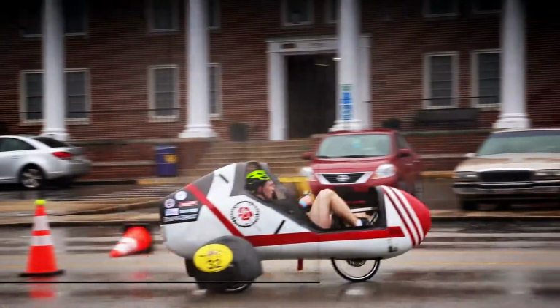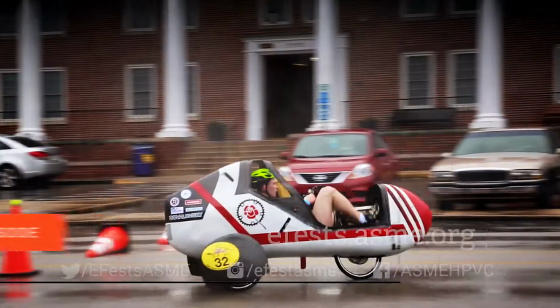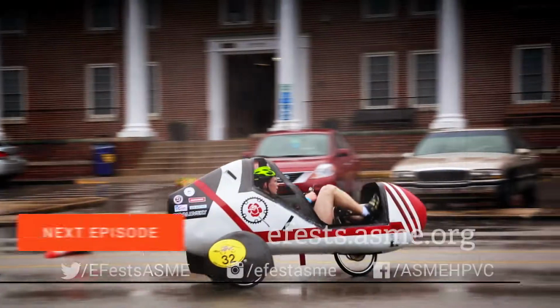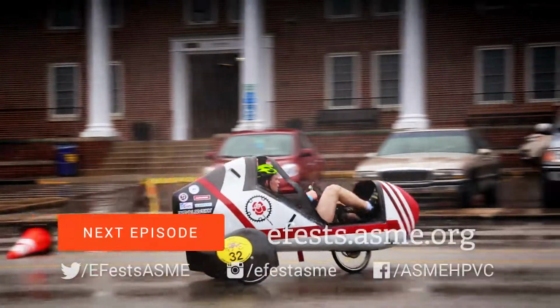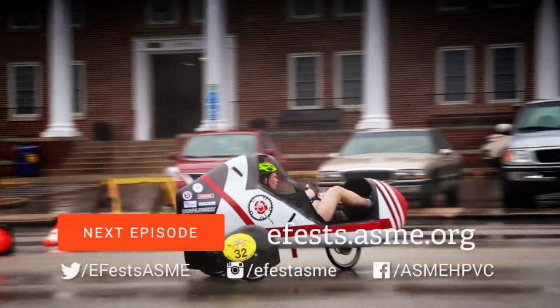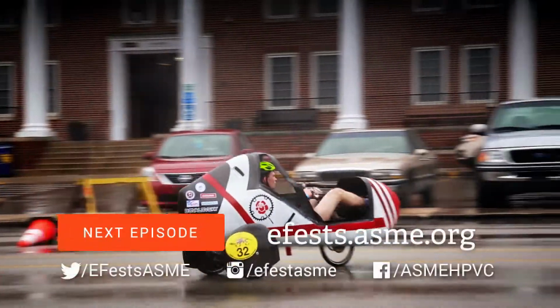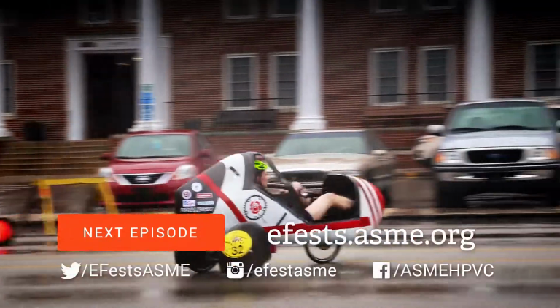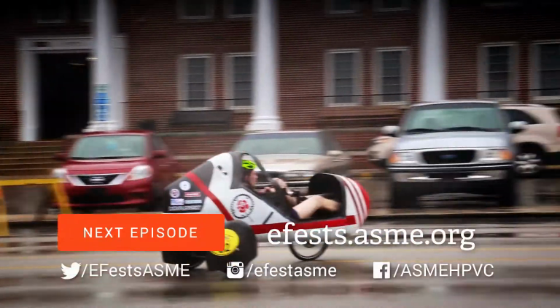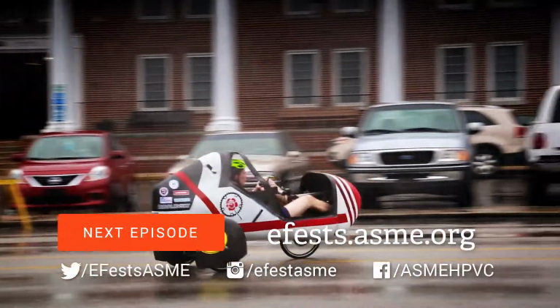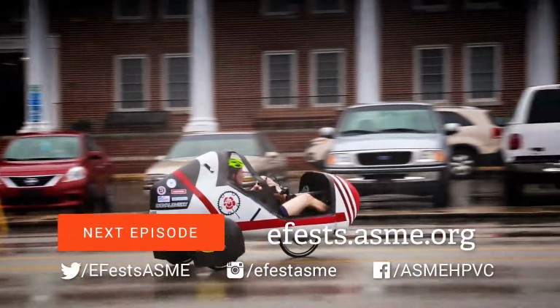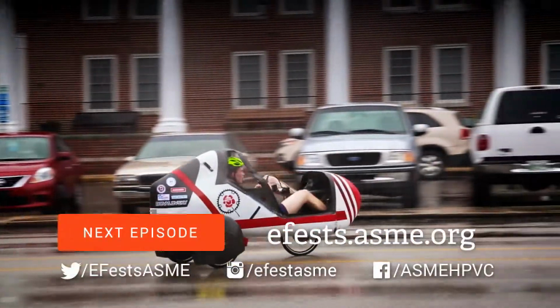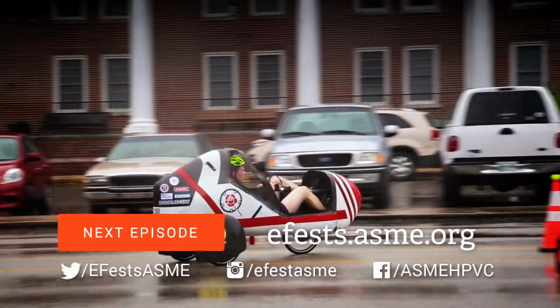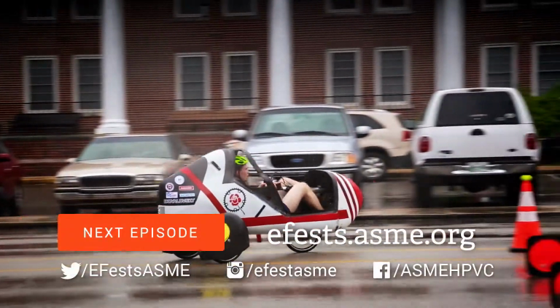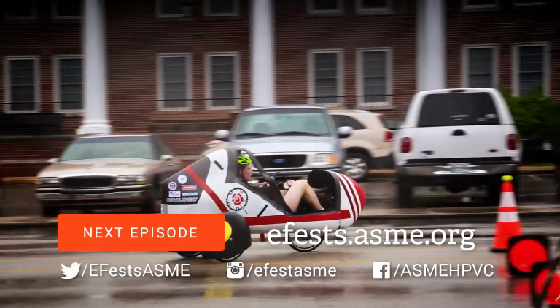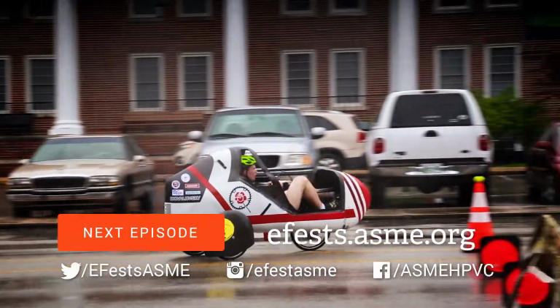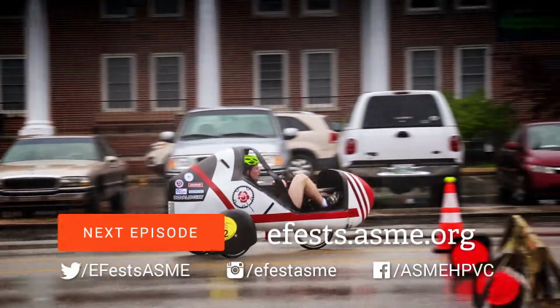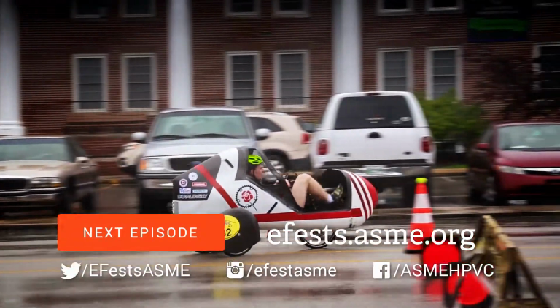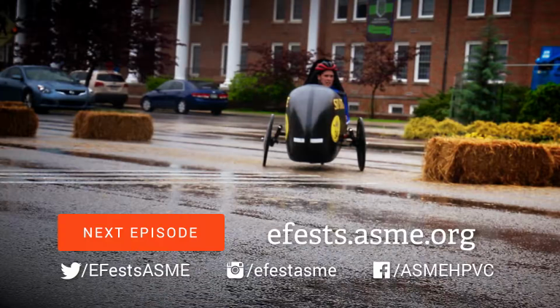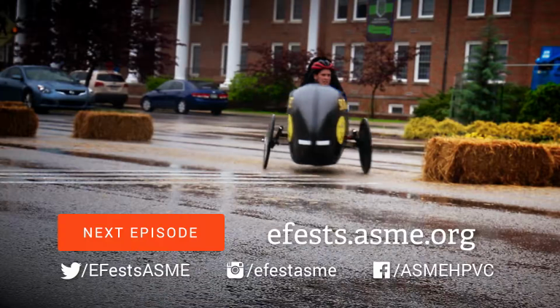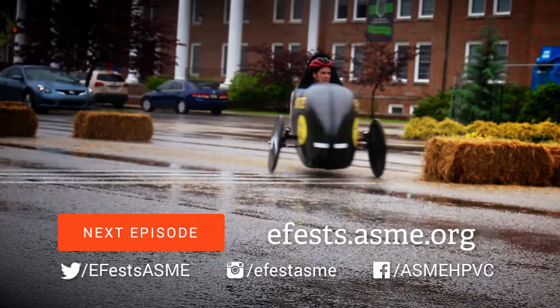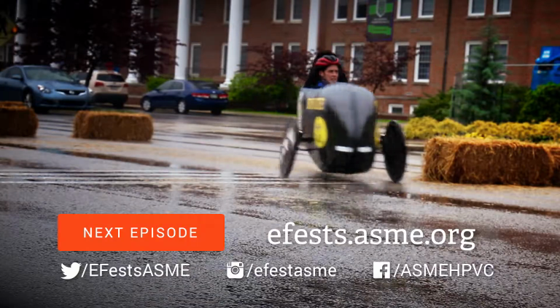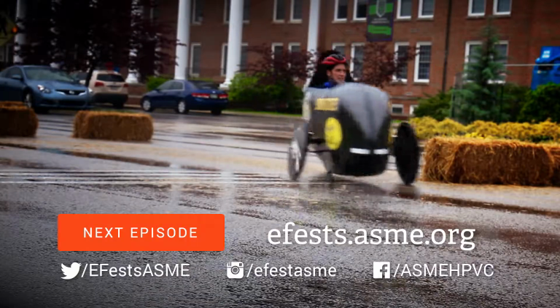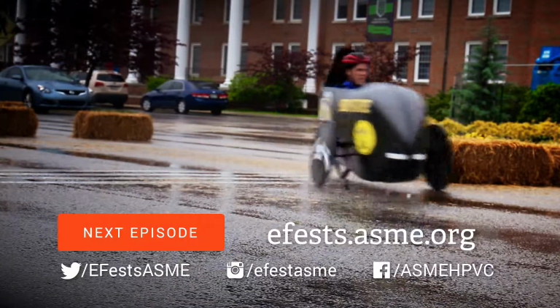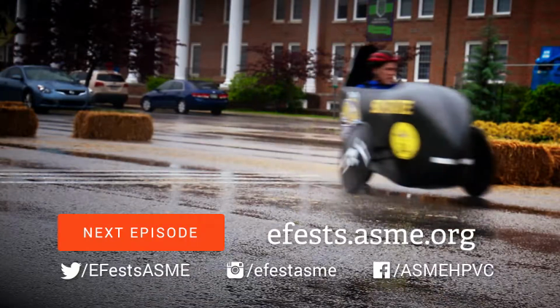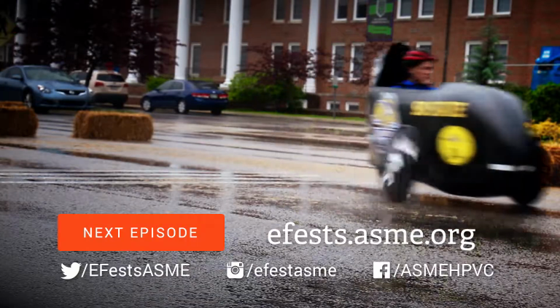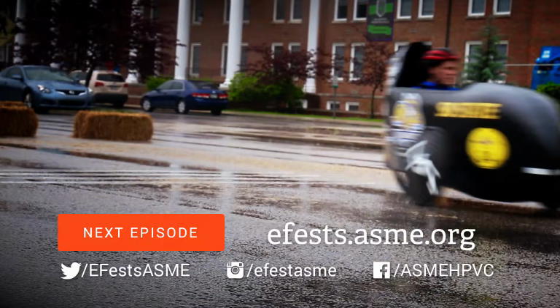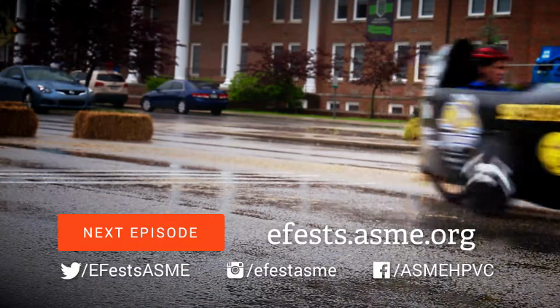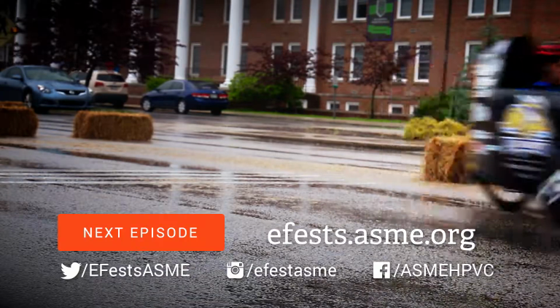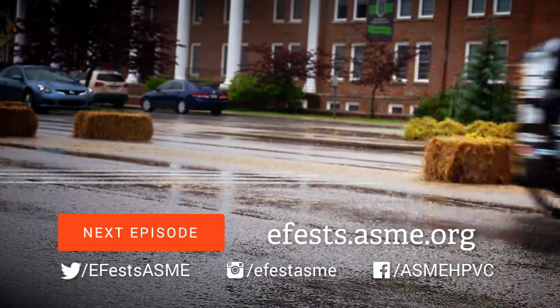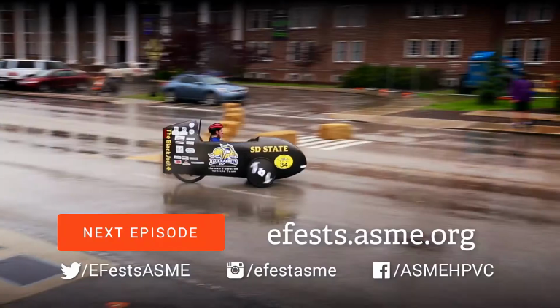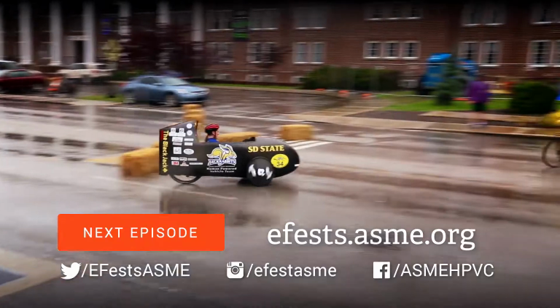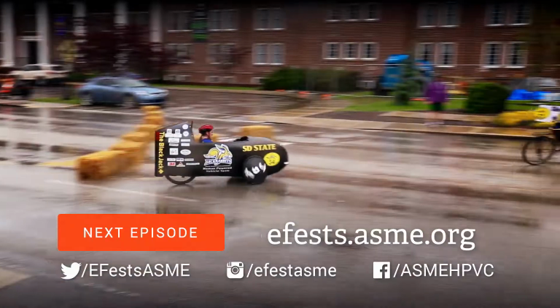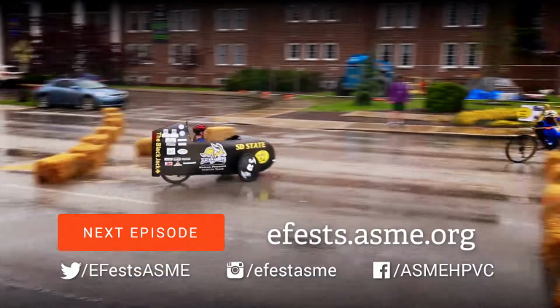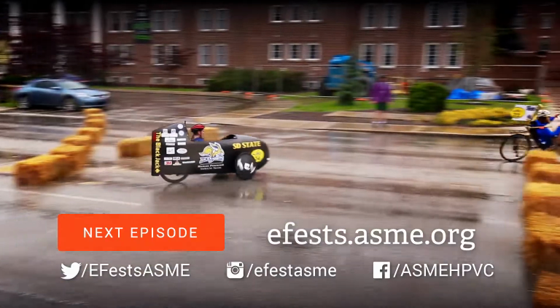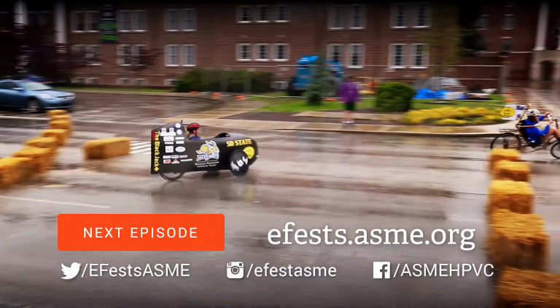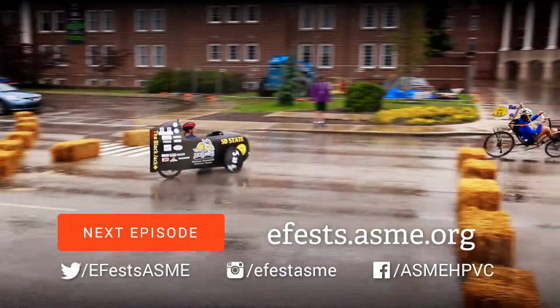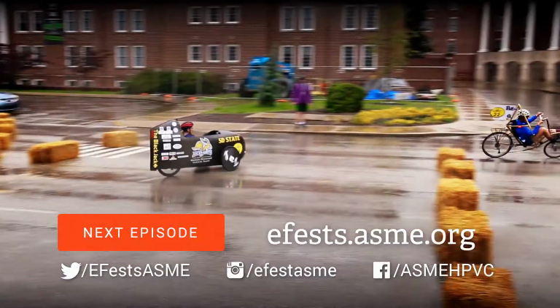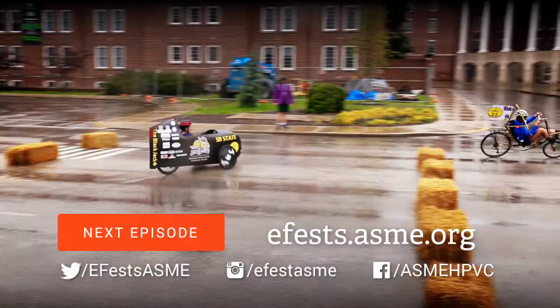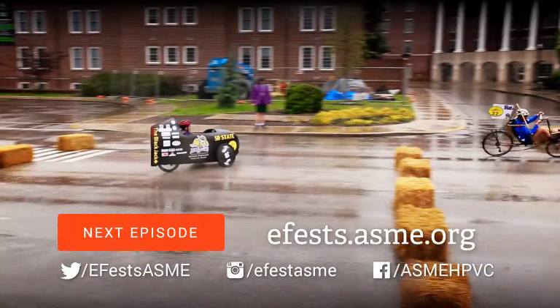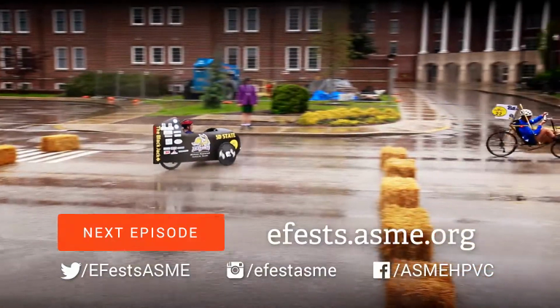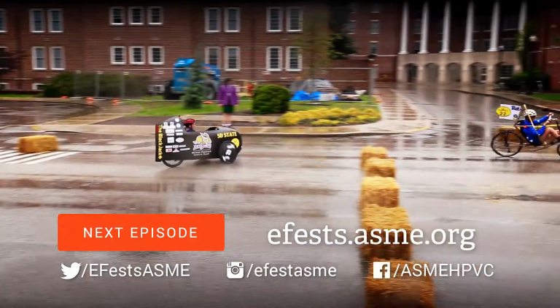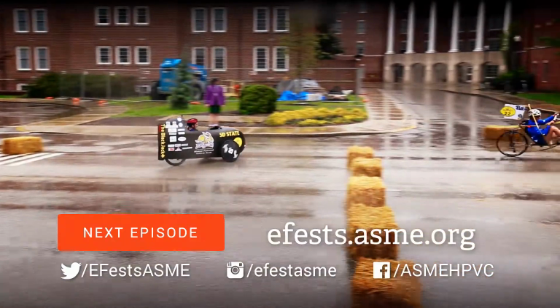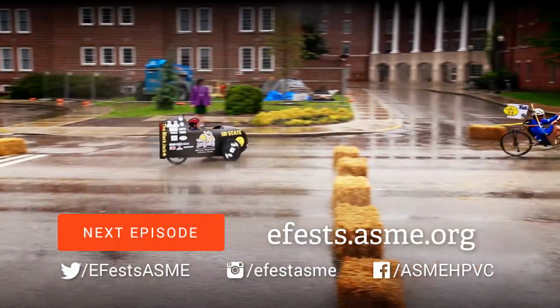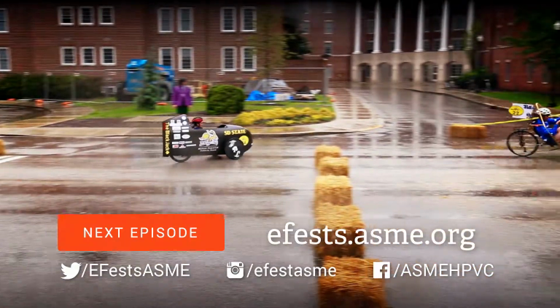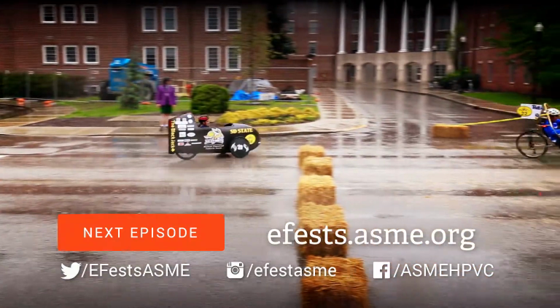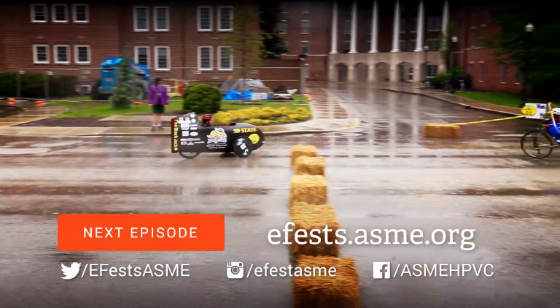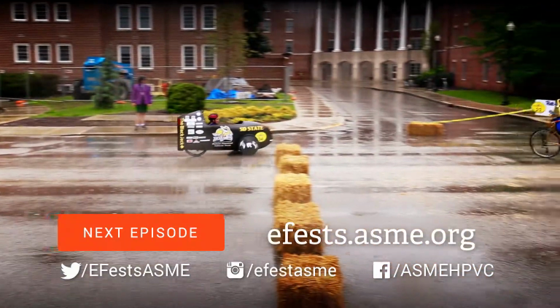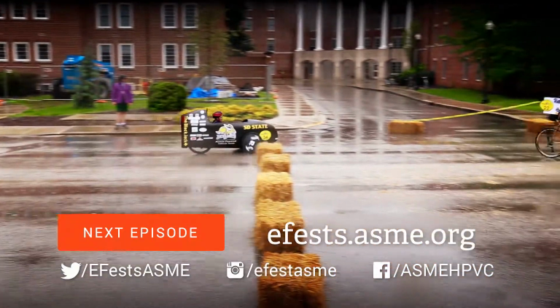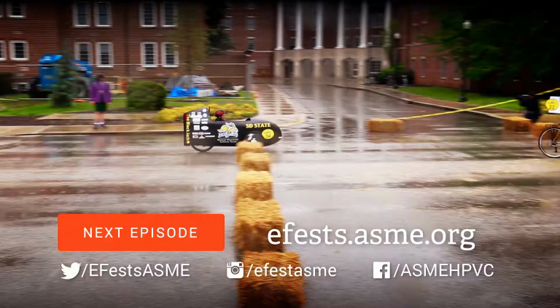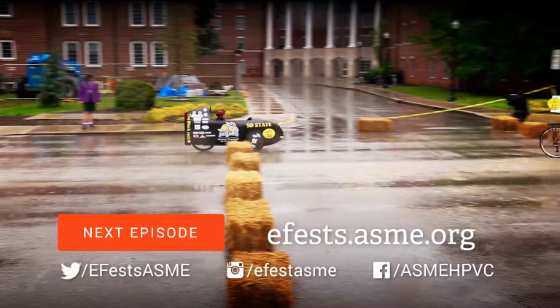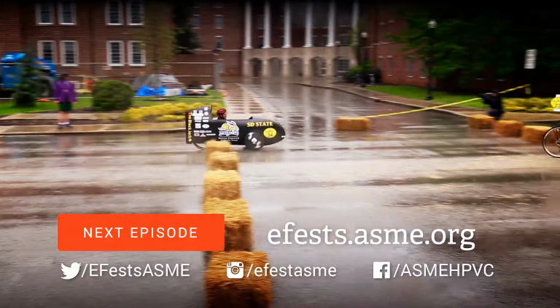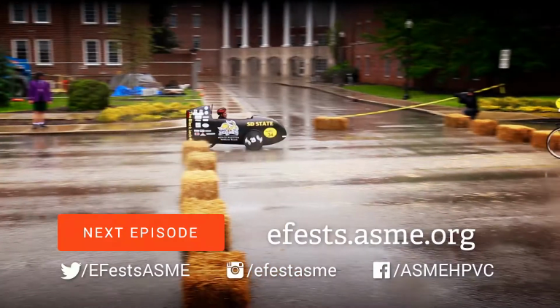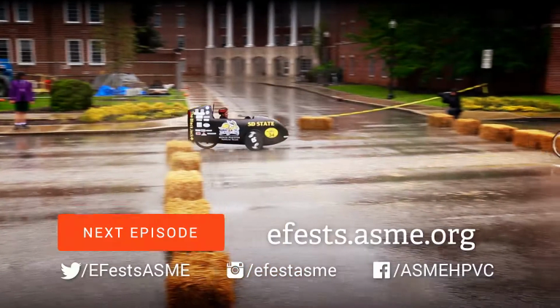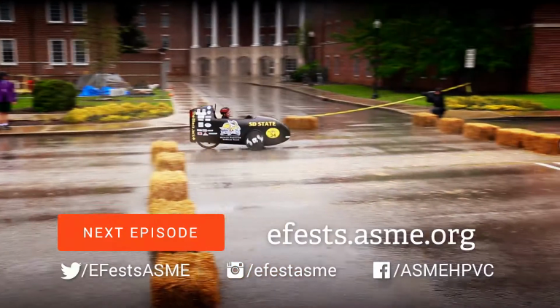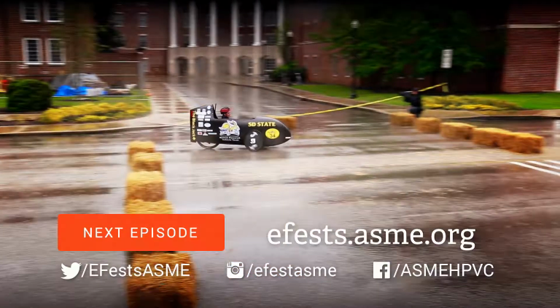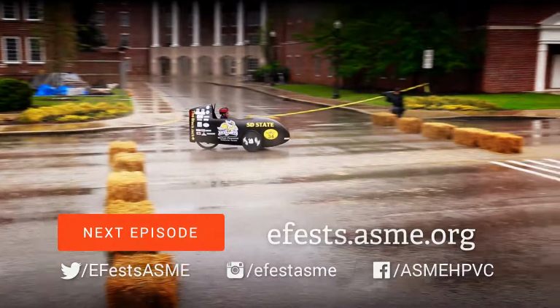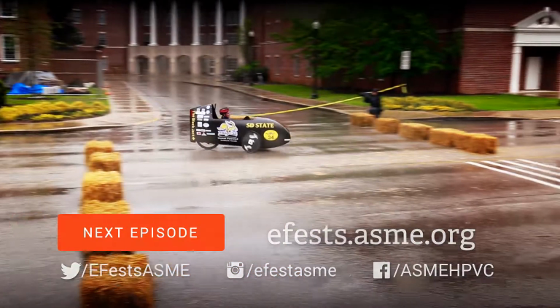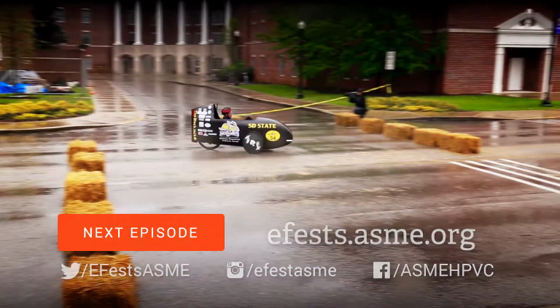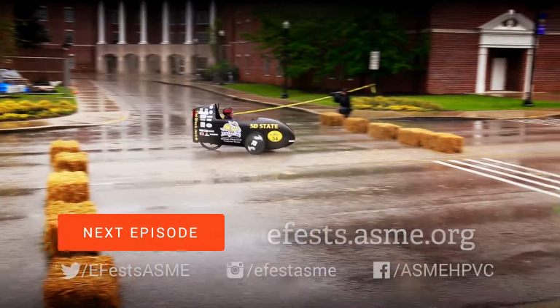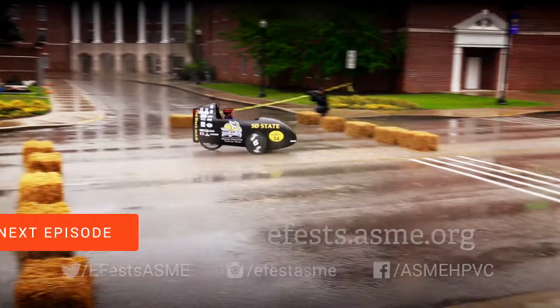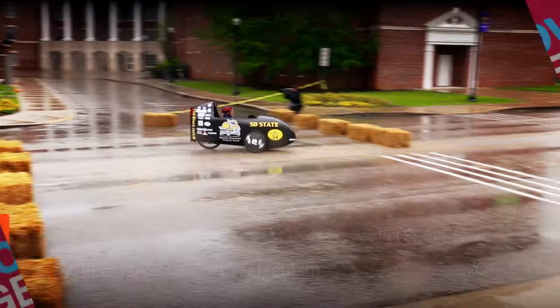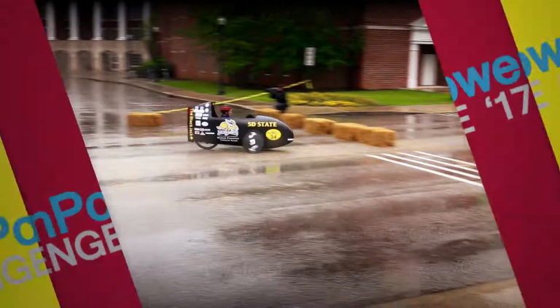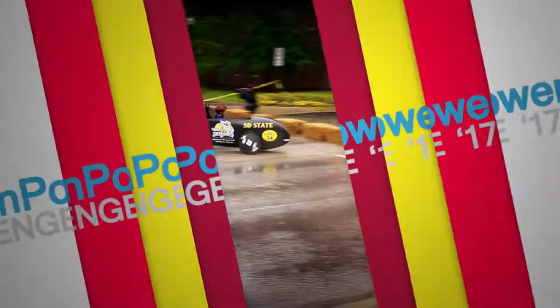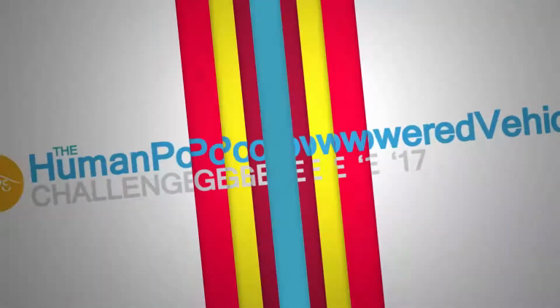The Endurance Round continues in our next episode. Visit efest.asme.org and follow us on social media.